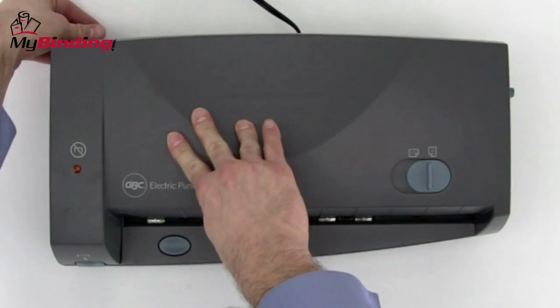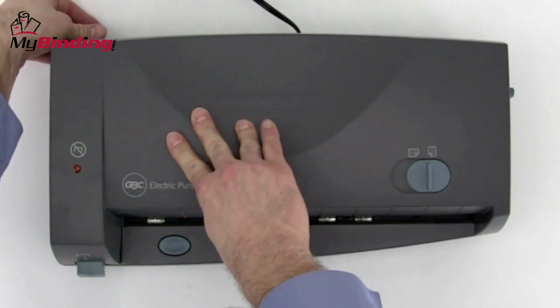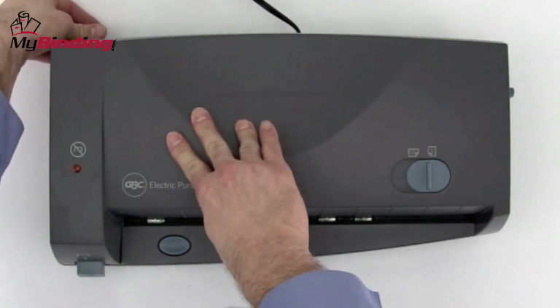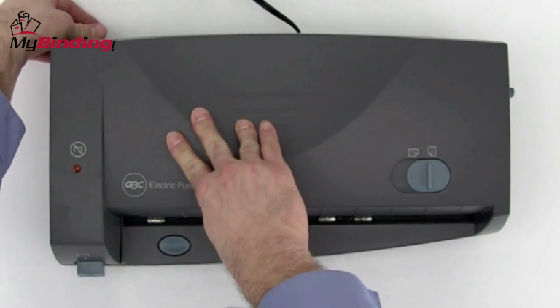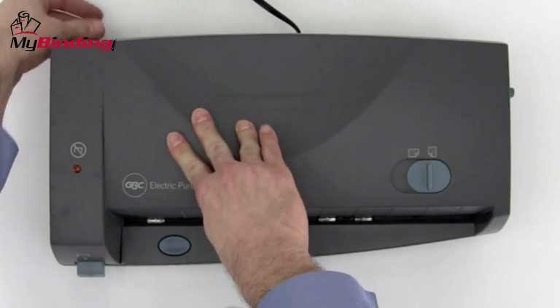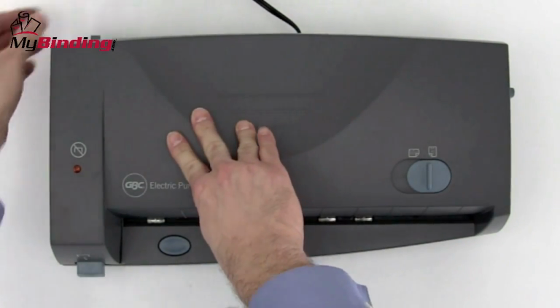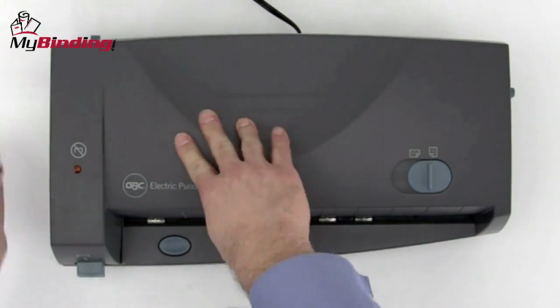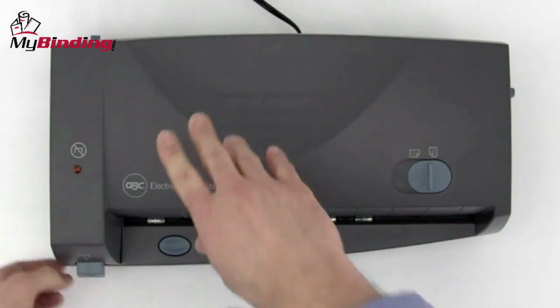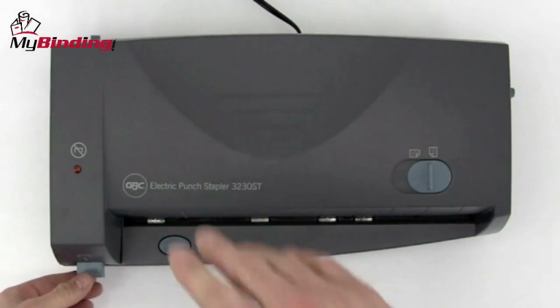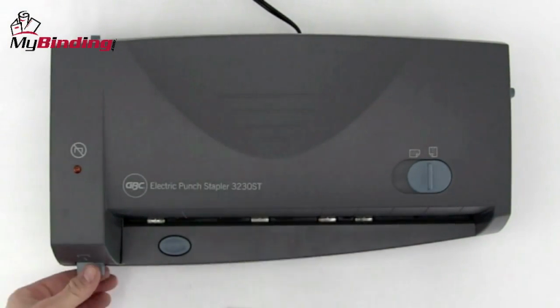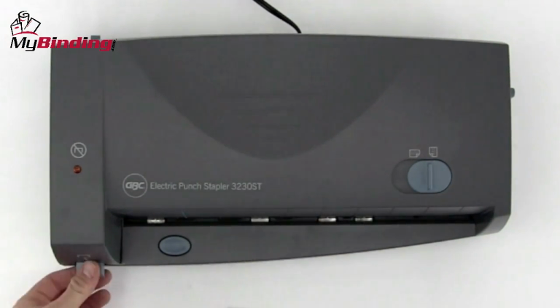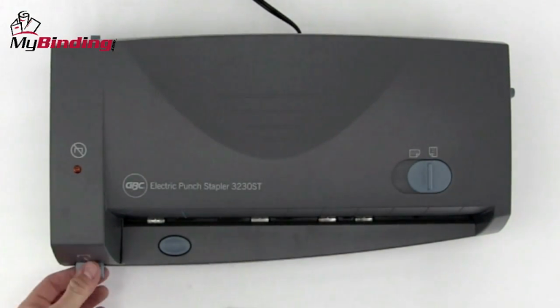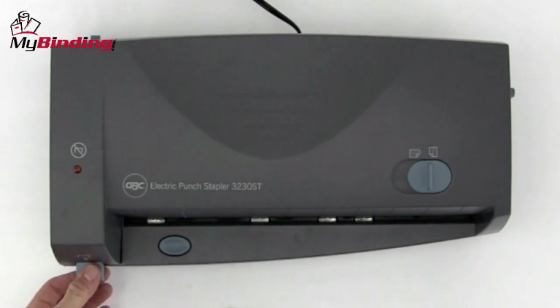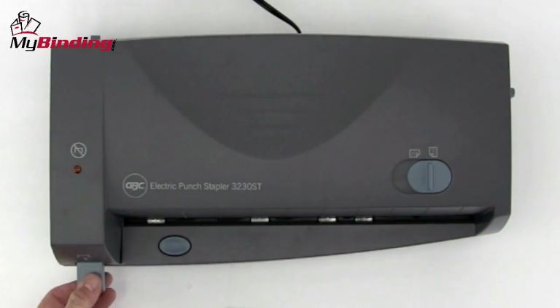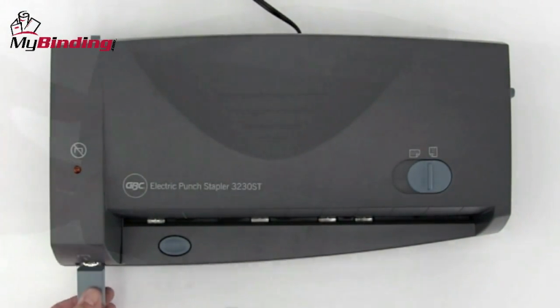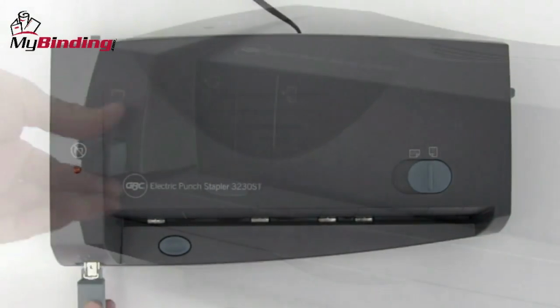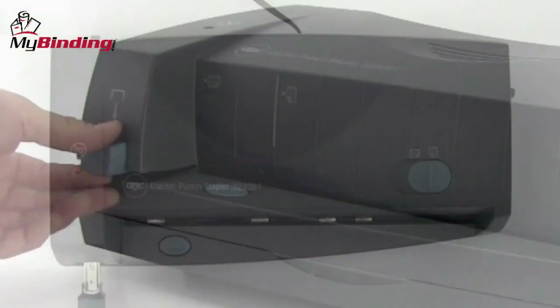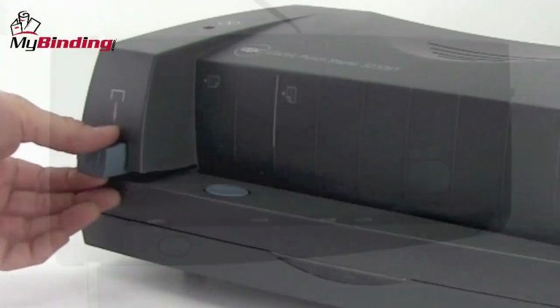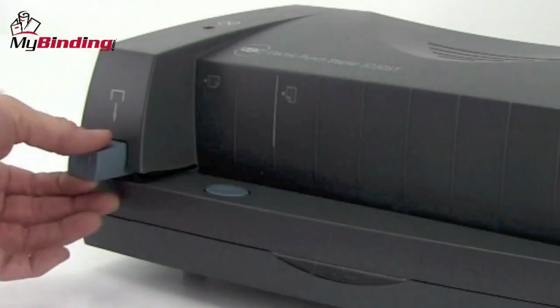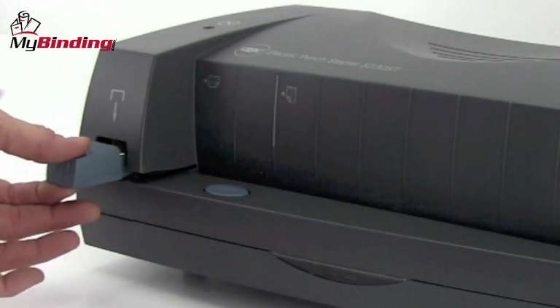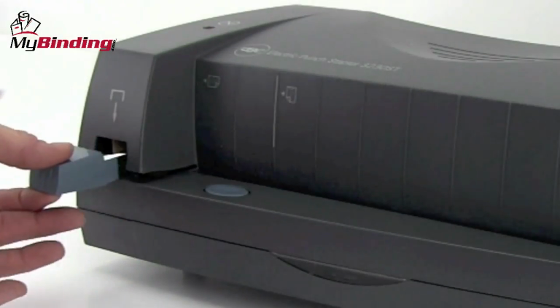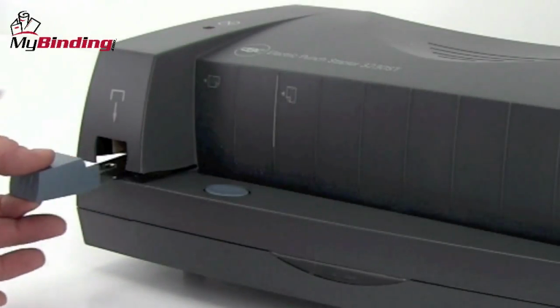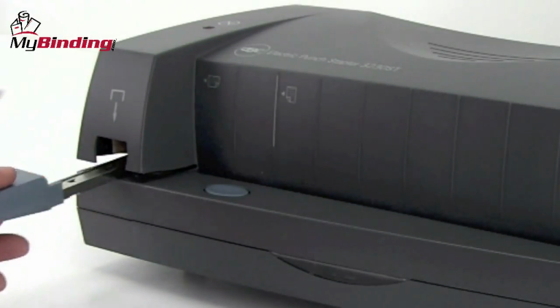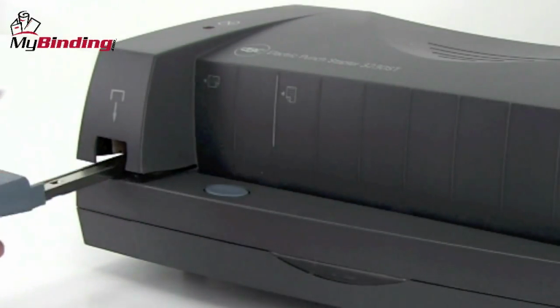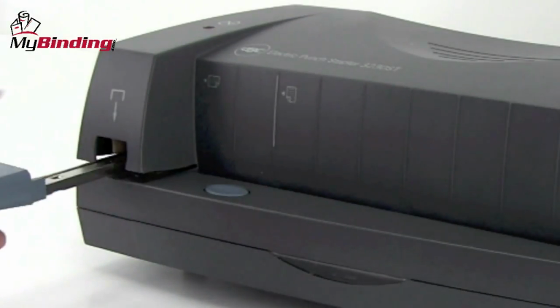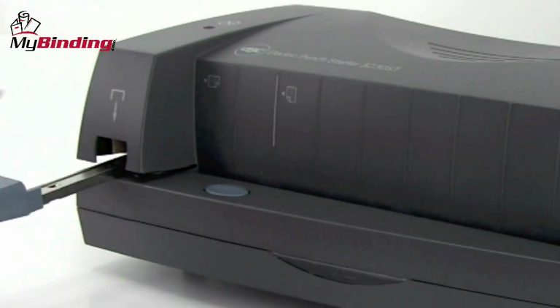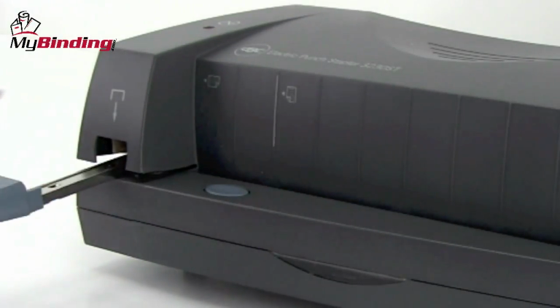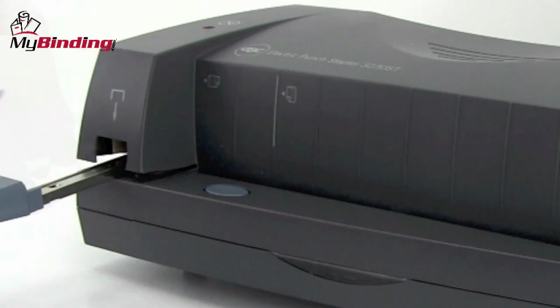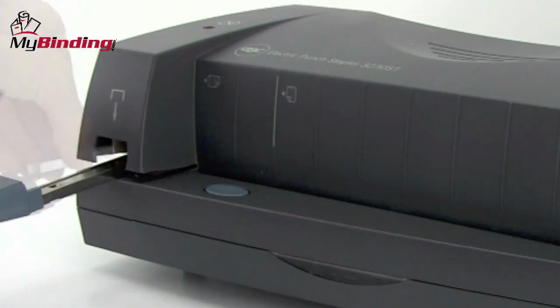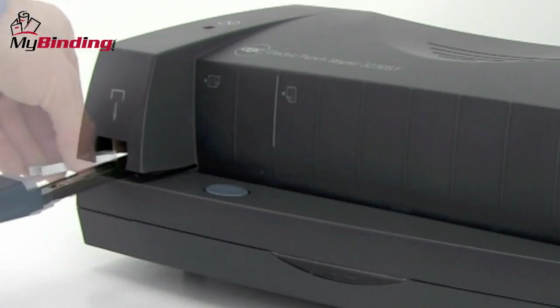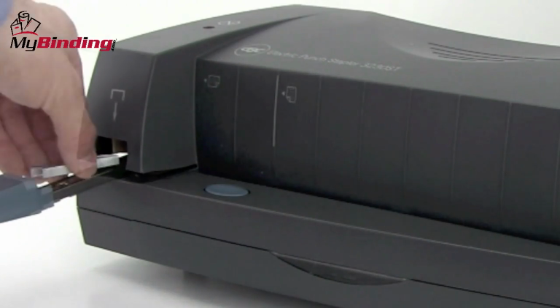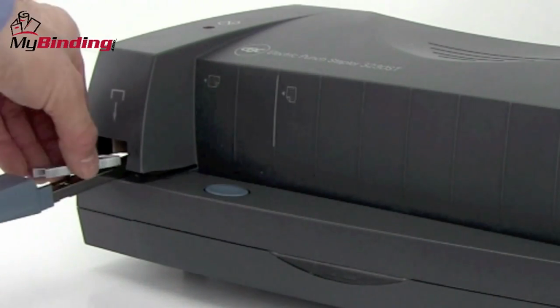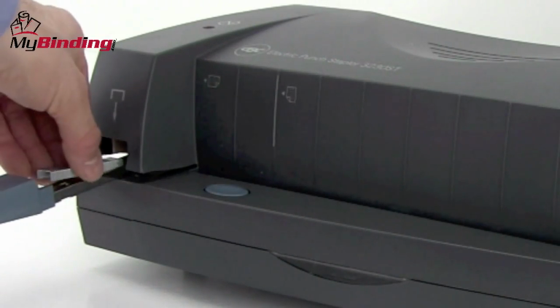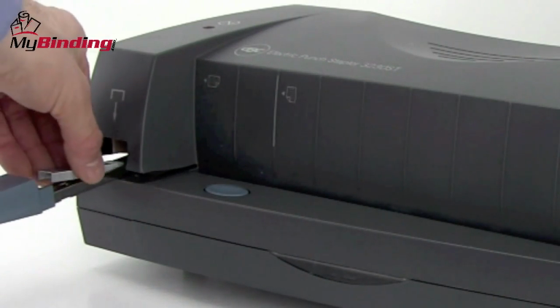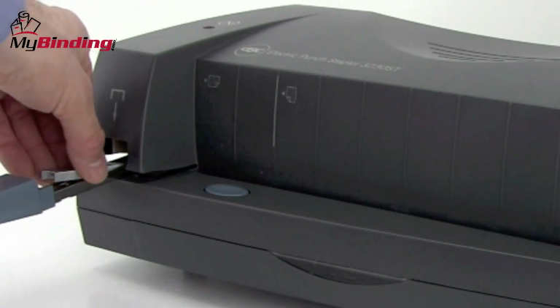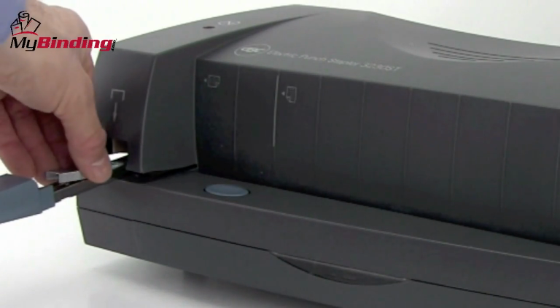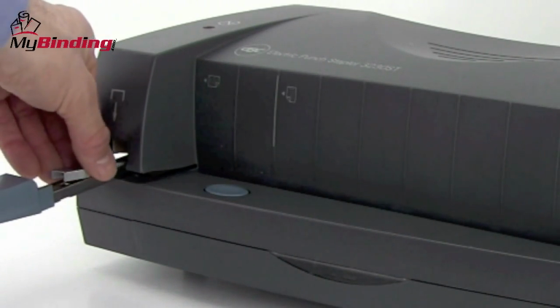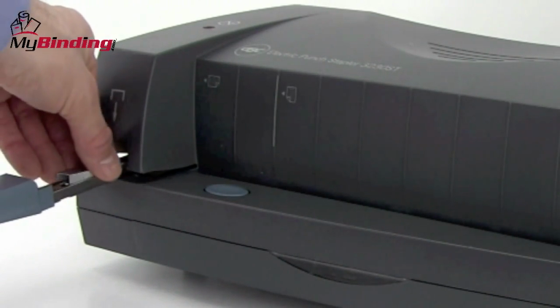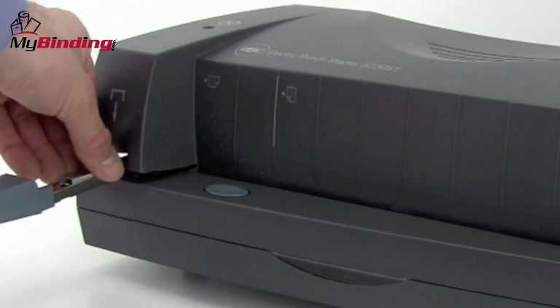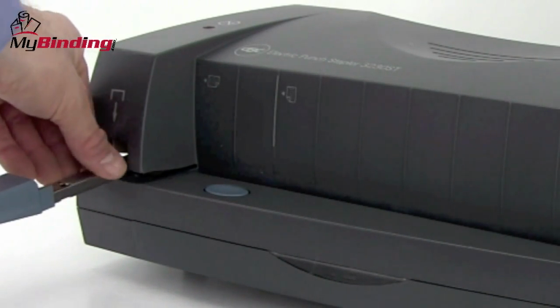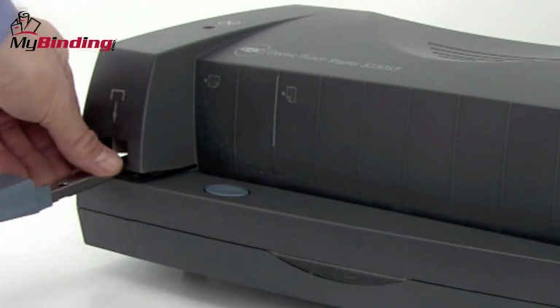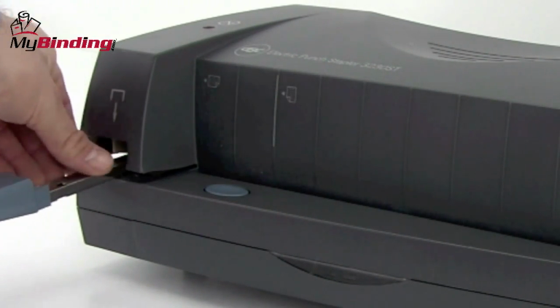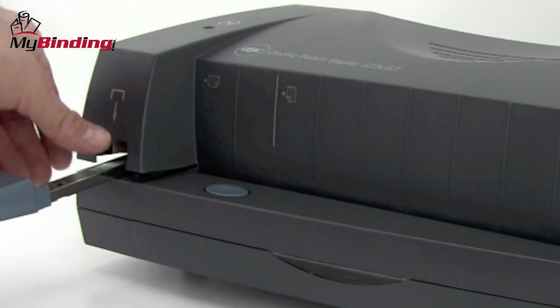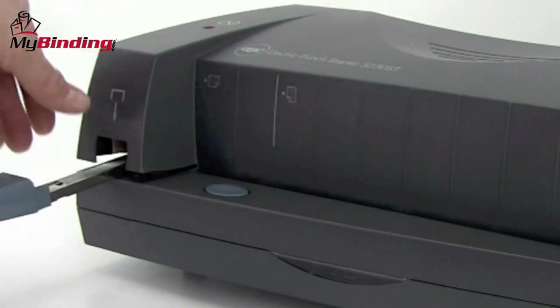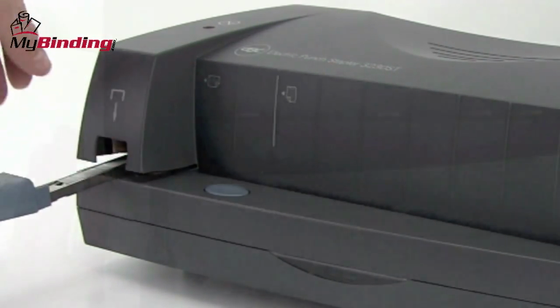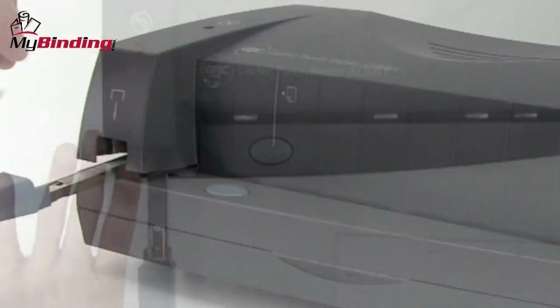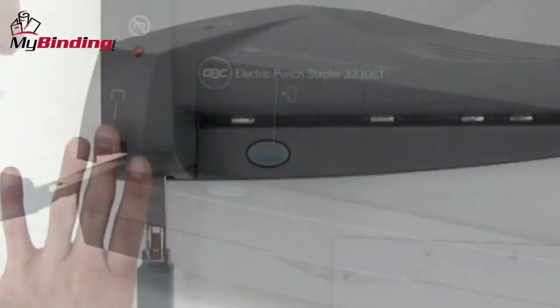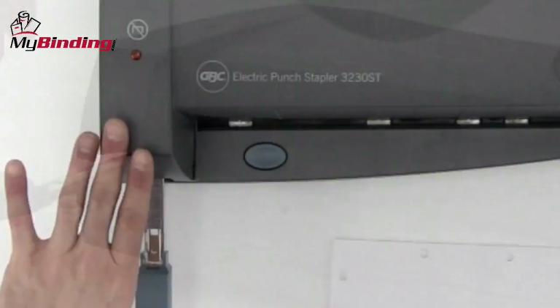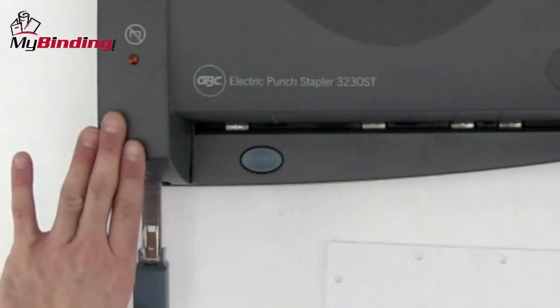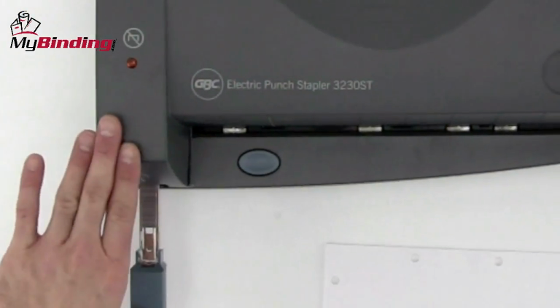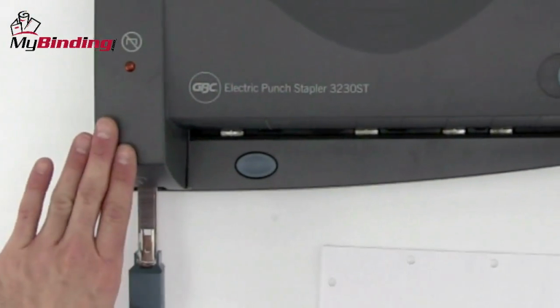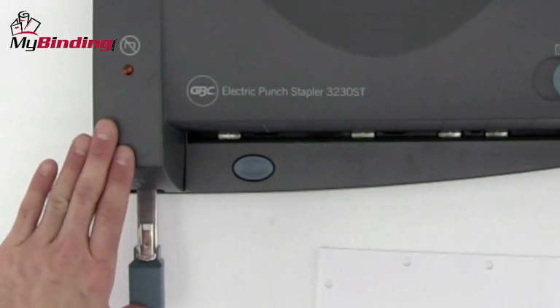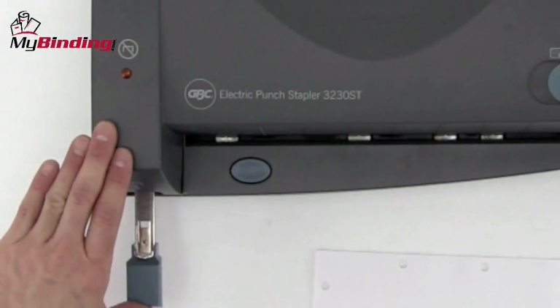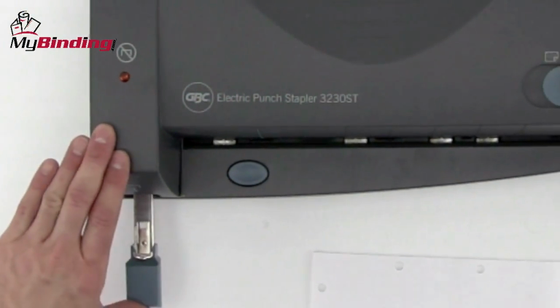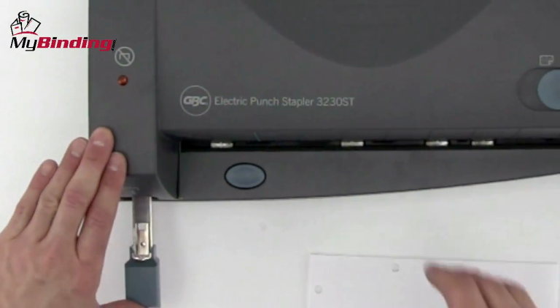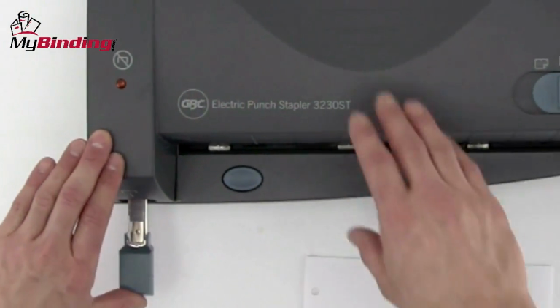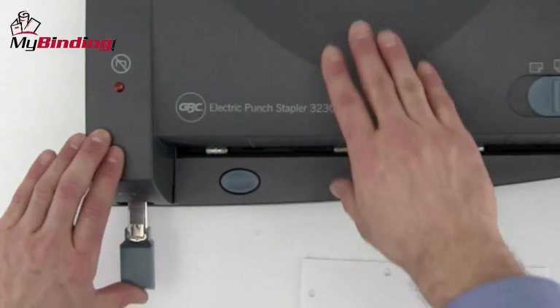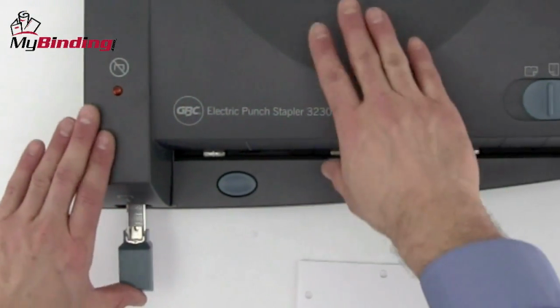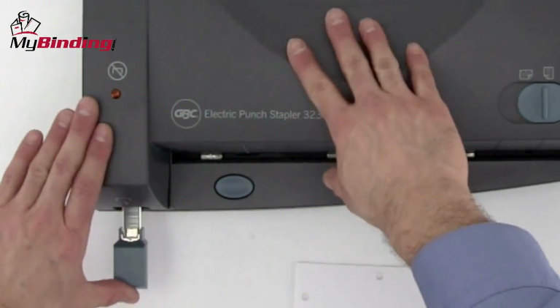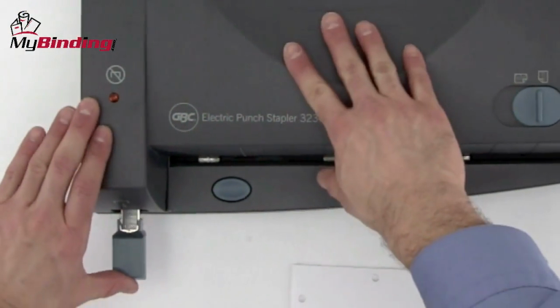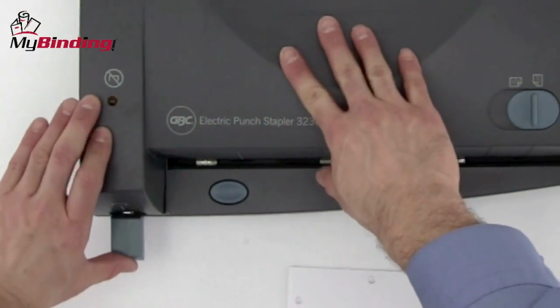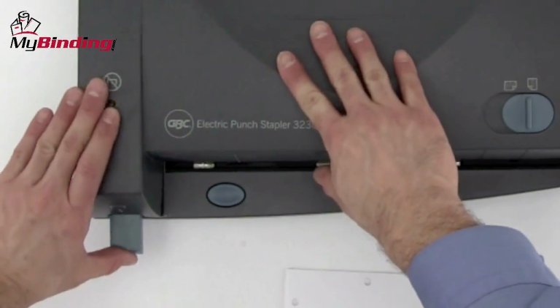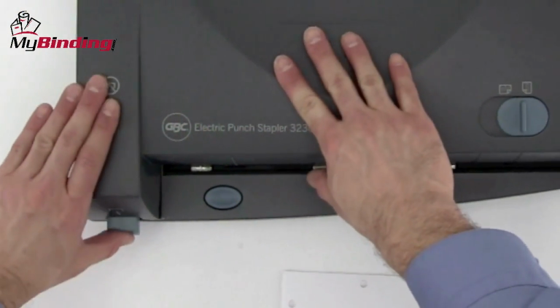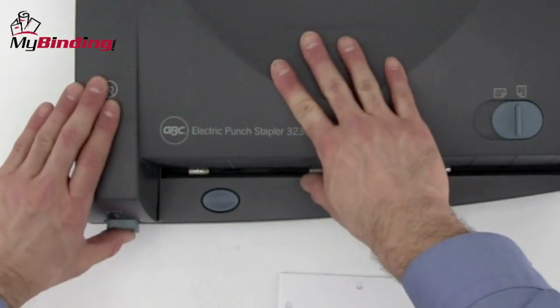Press down the lever in the back, pops out the carriage in the front, load new staples into the carriage, and close it all the way. And you're all set.